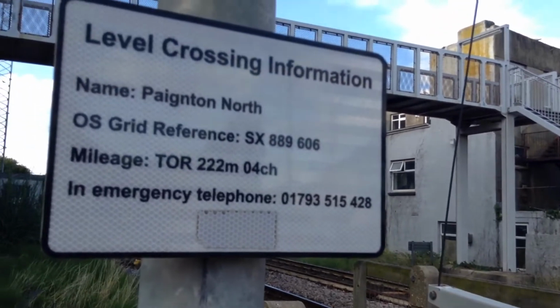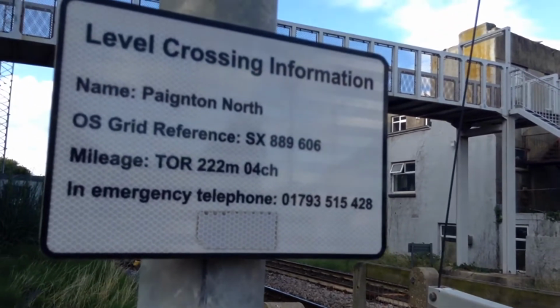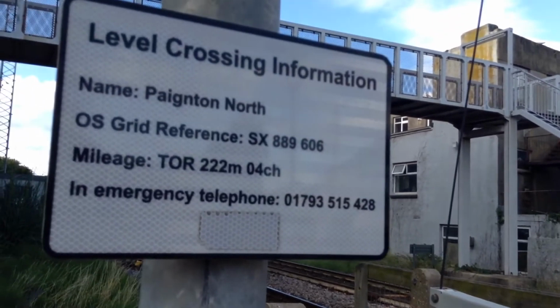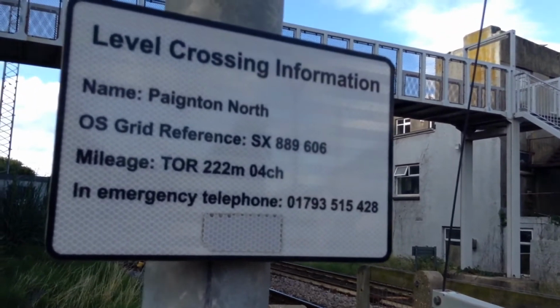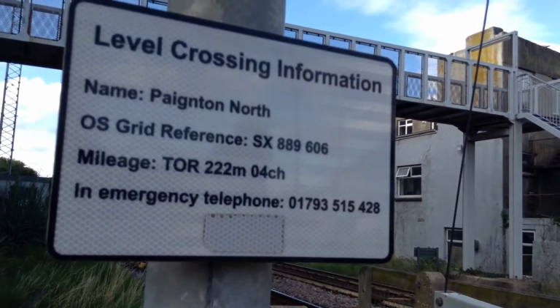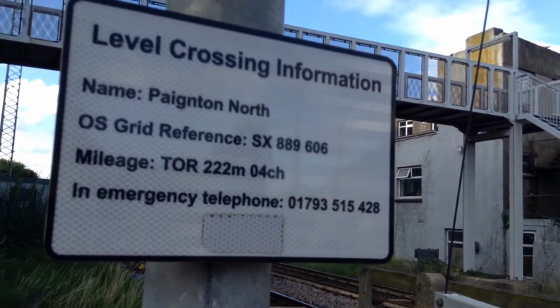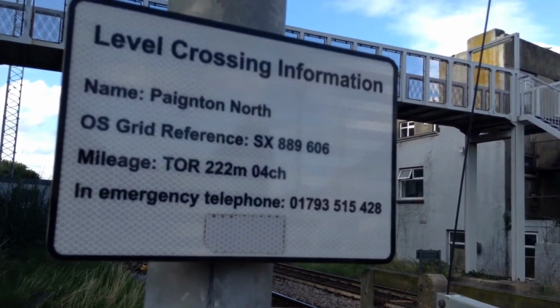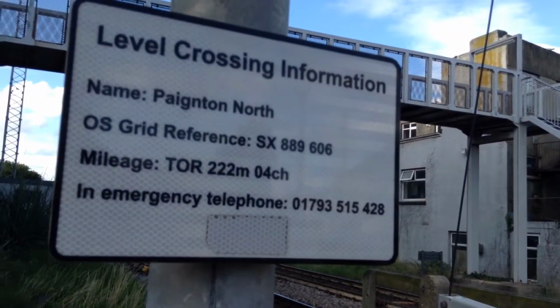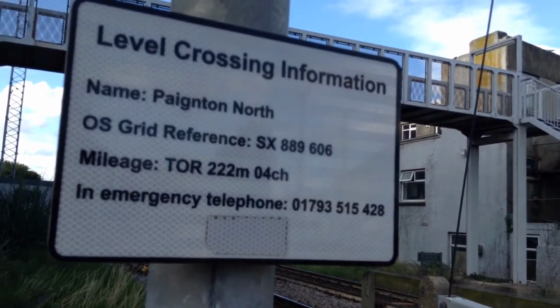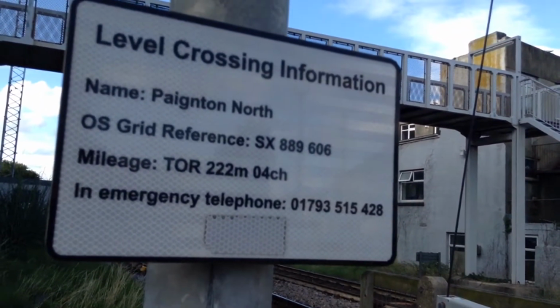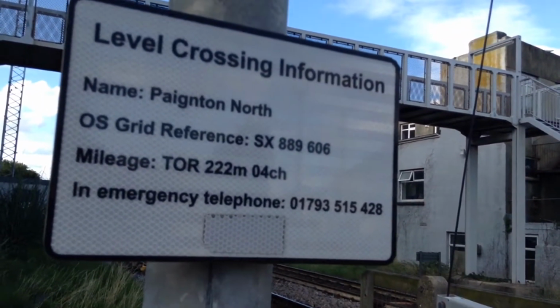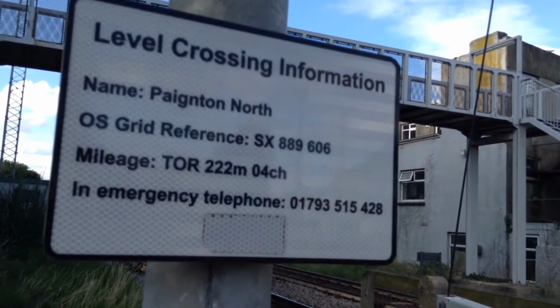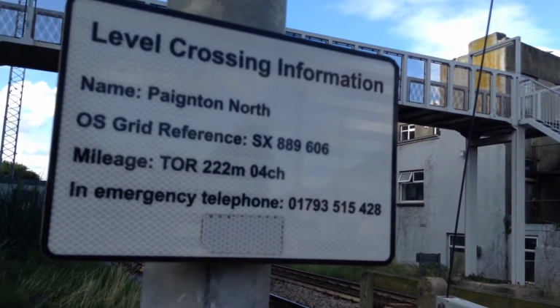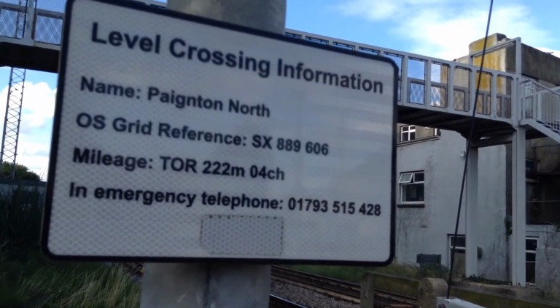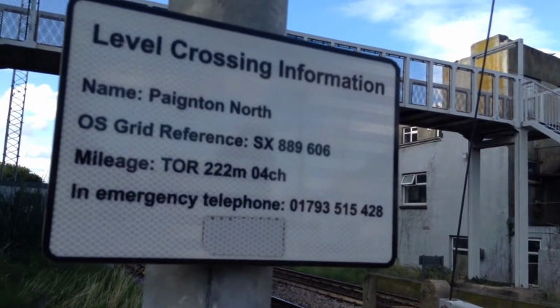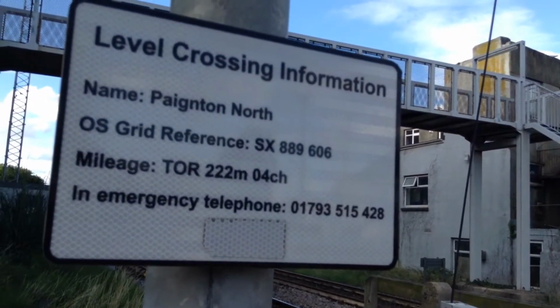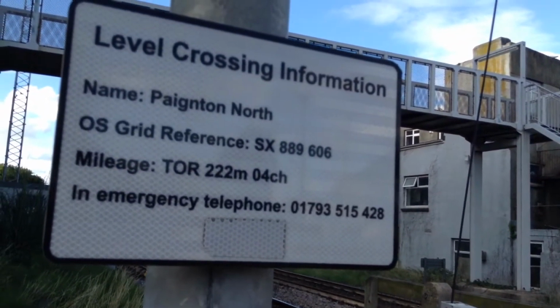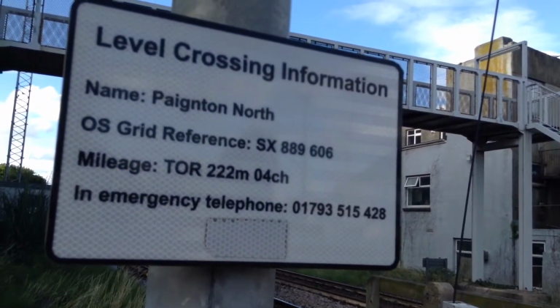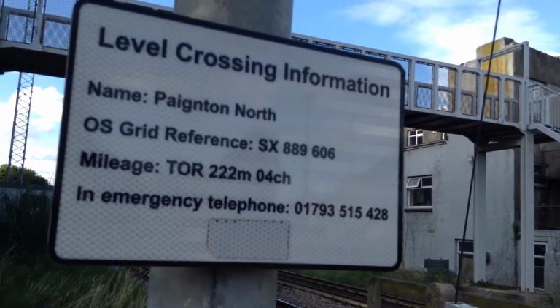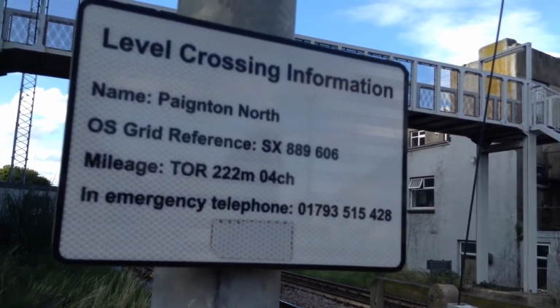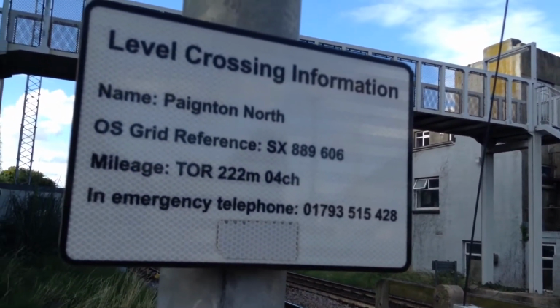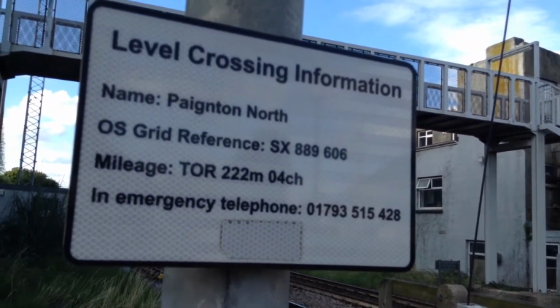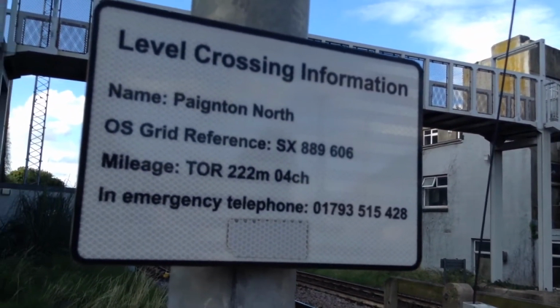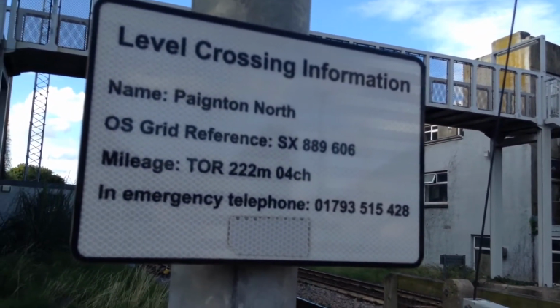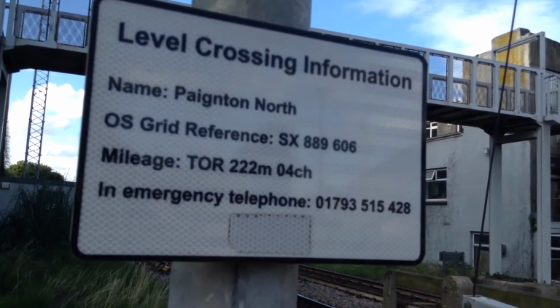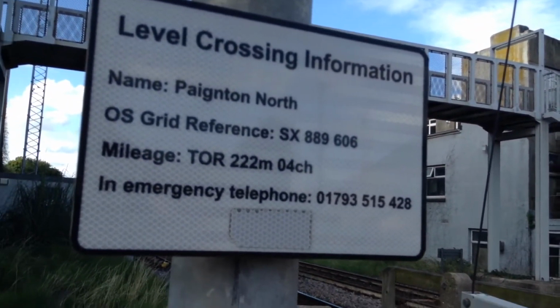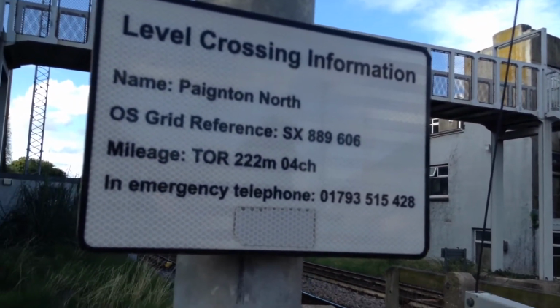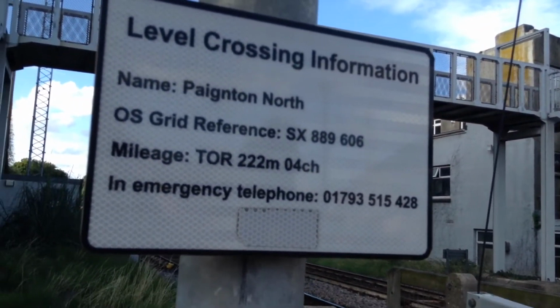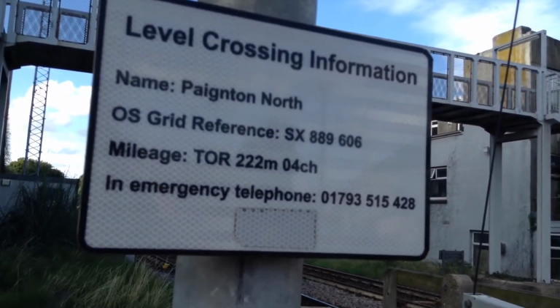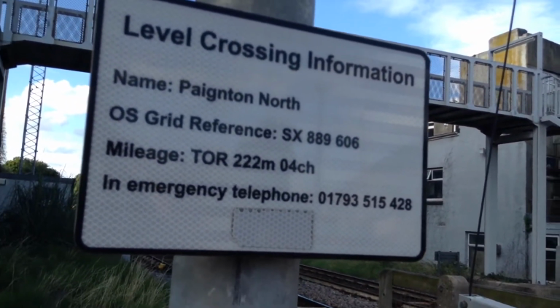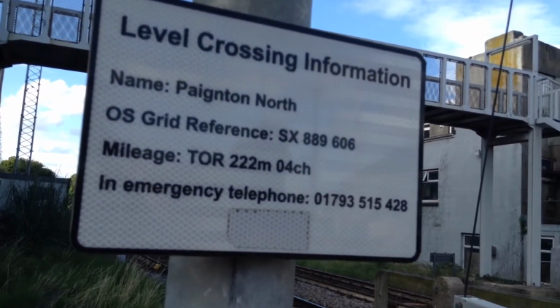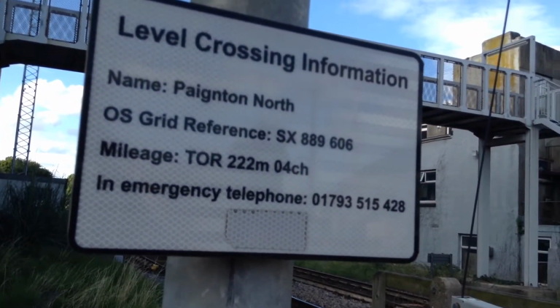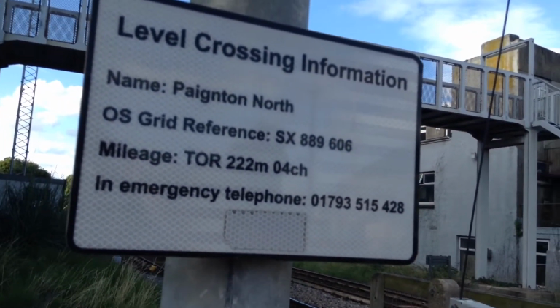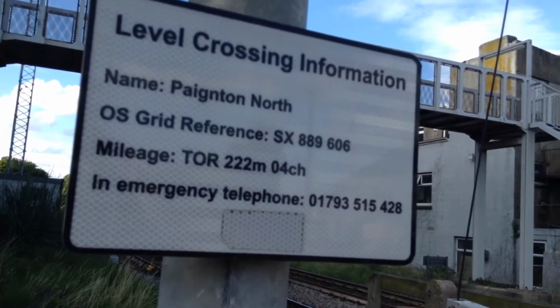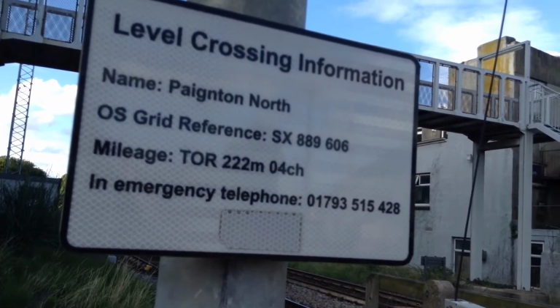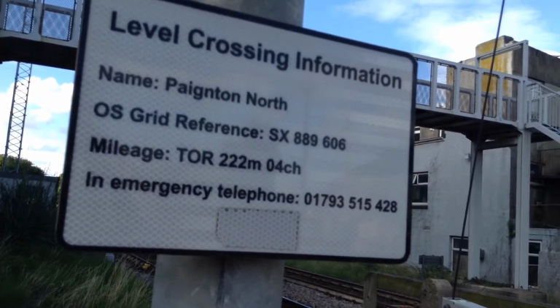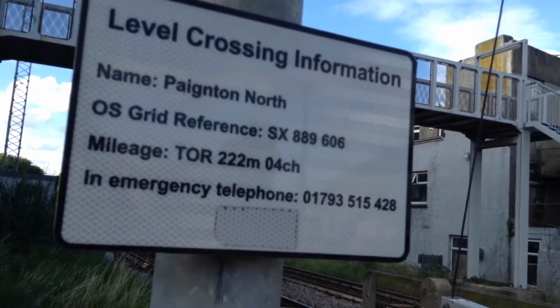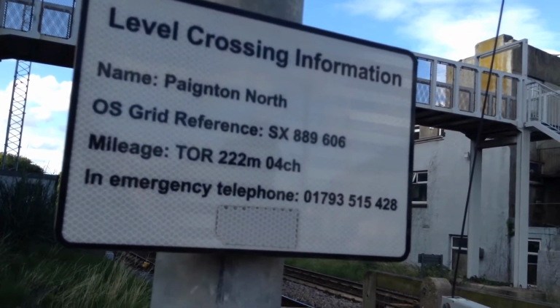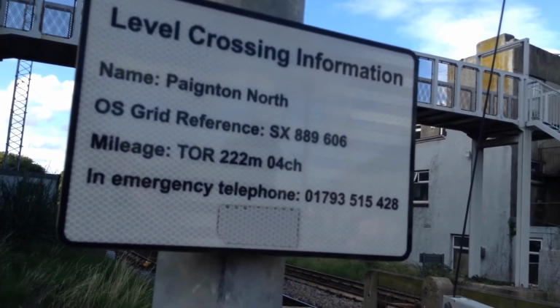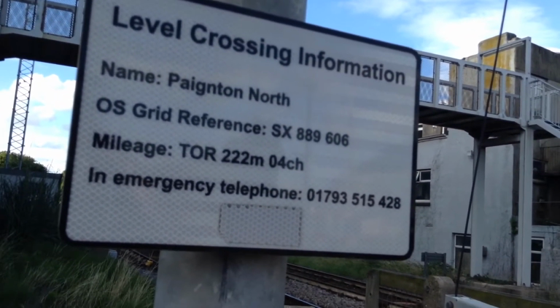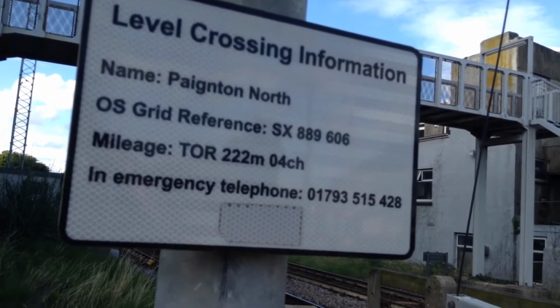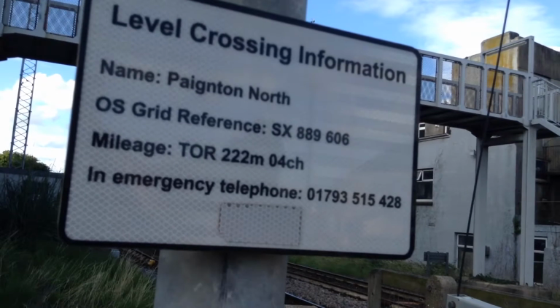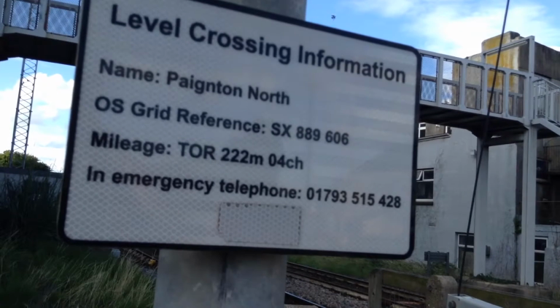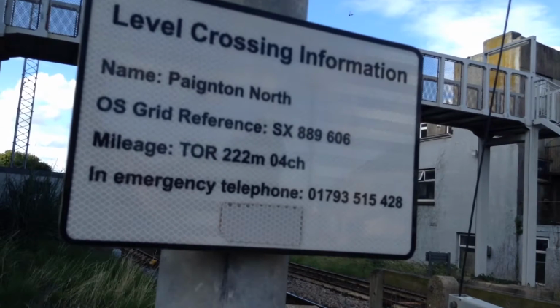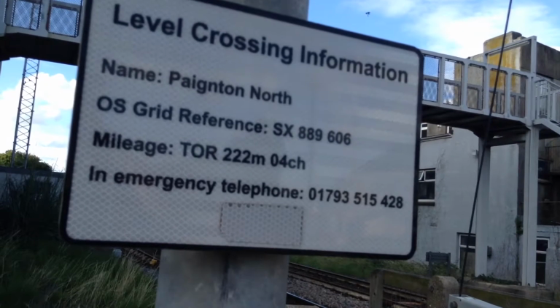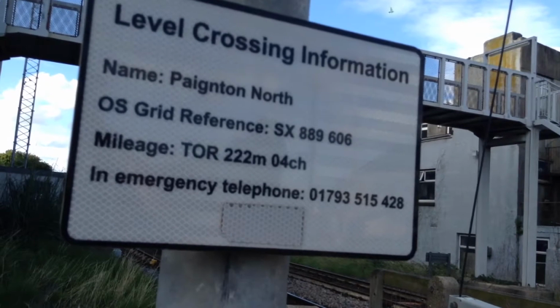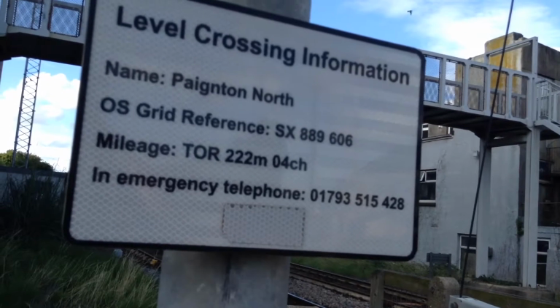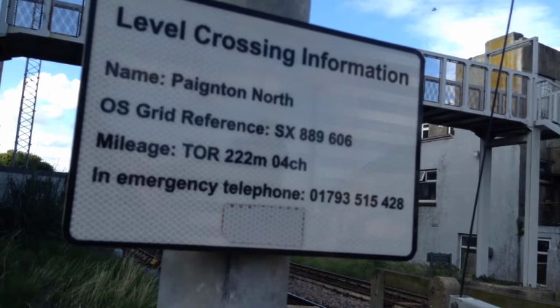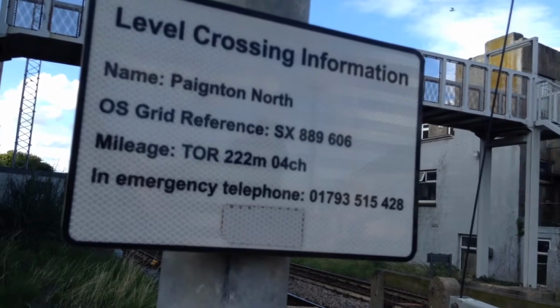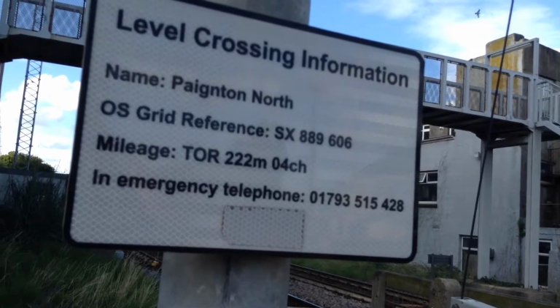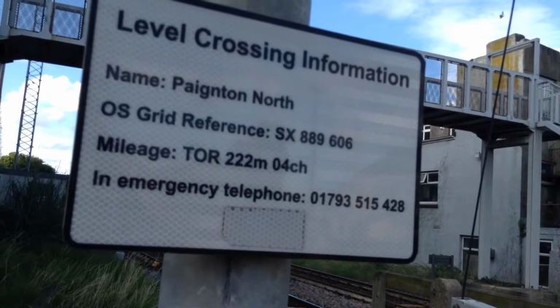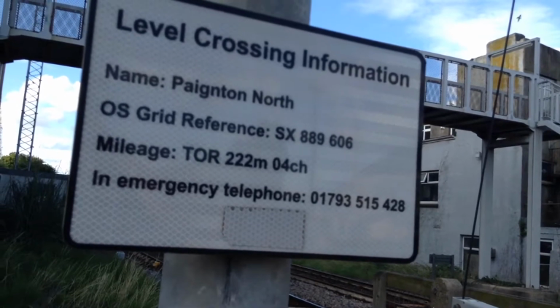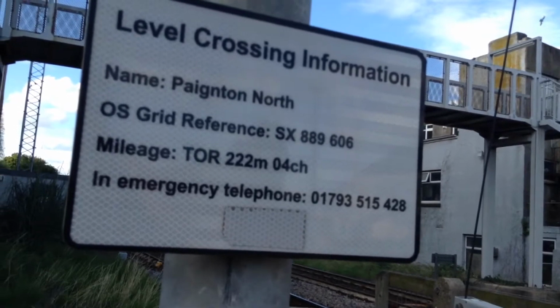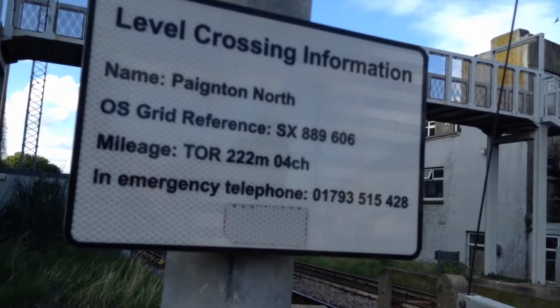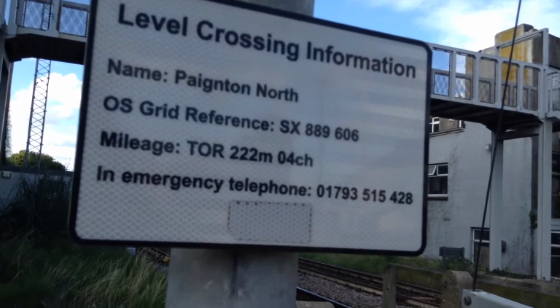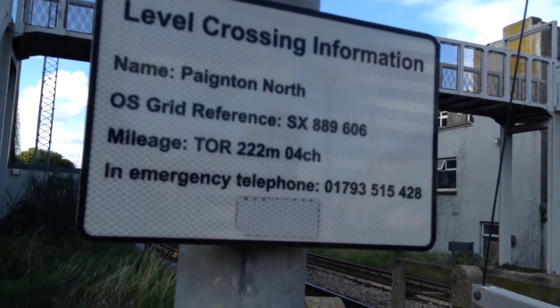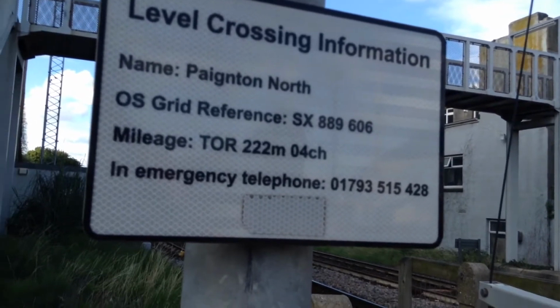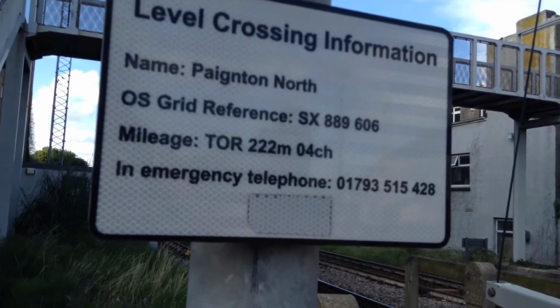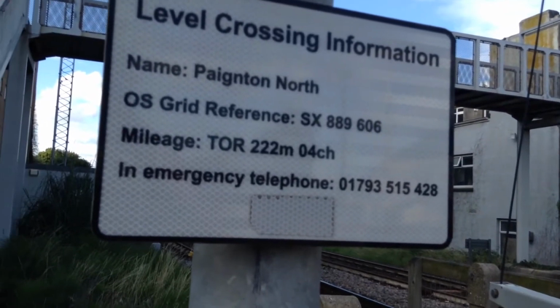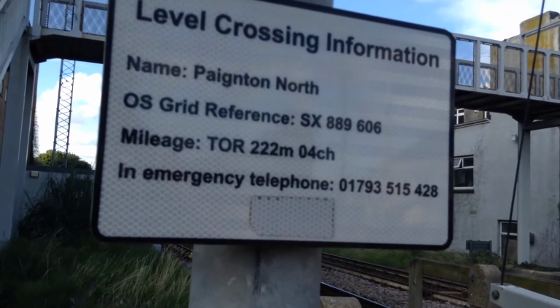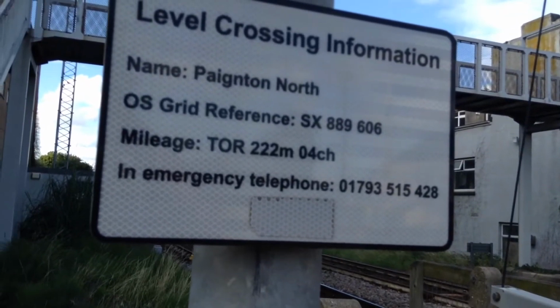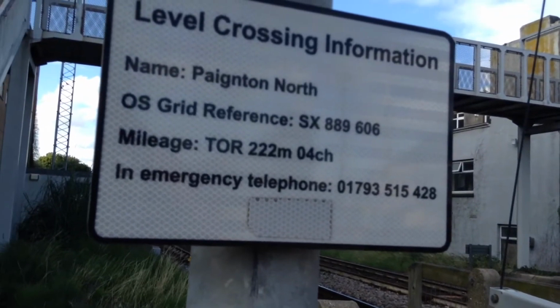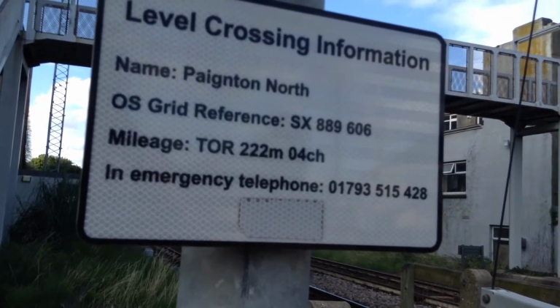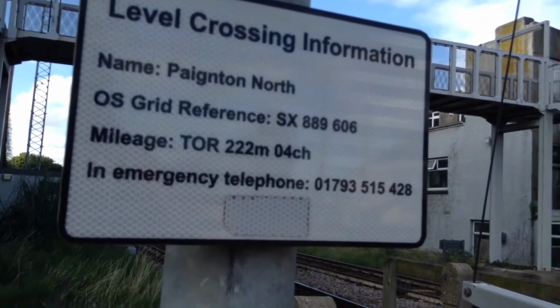Level crossing information: name Paignton North, although I'm going to call it Paignton Station like I said. Grid reference SX889606. Mileage TOR 222 miles and four chains to the emergency telephone number.